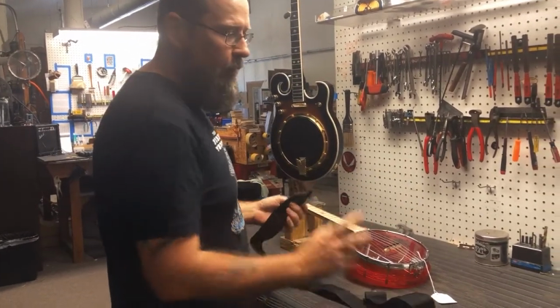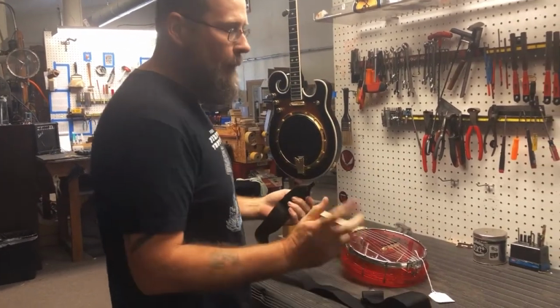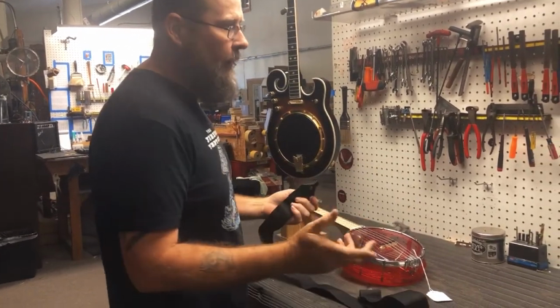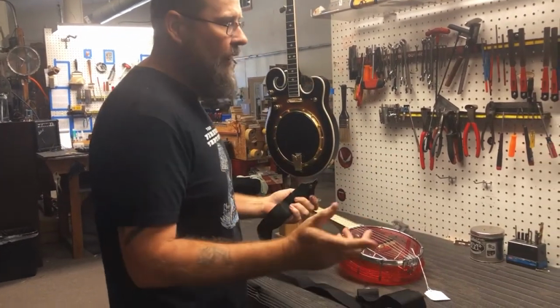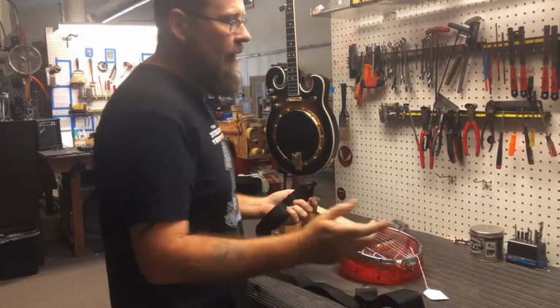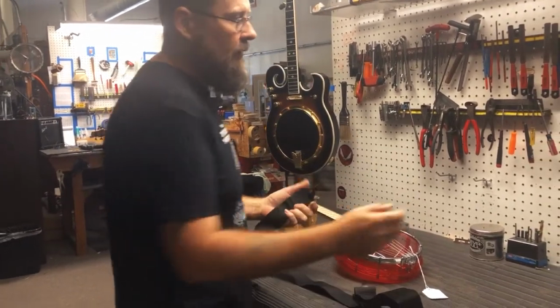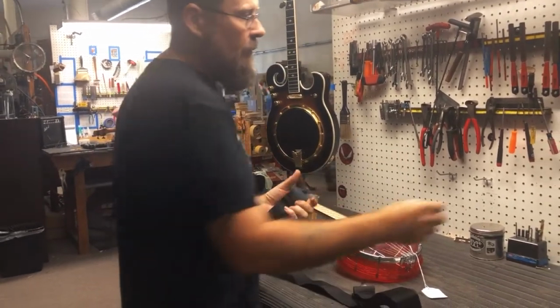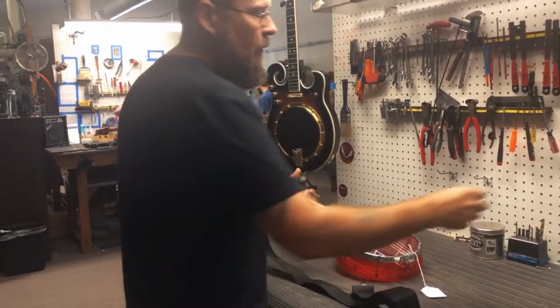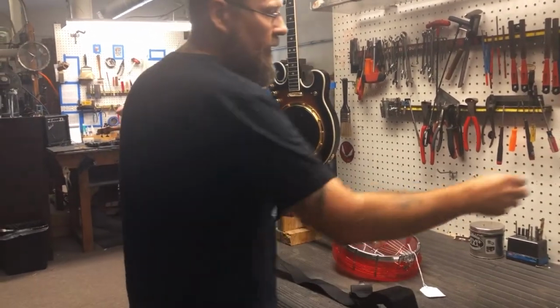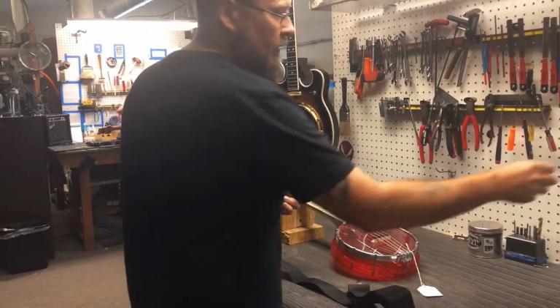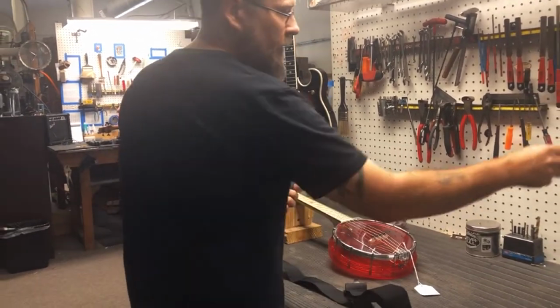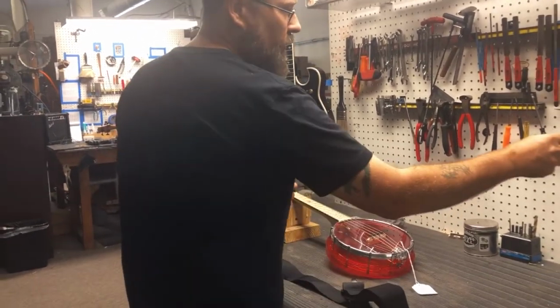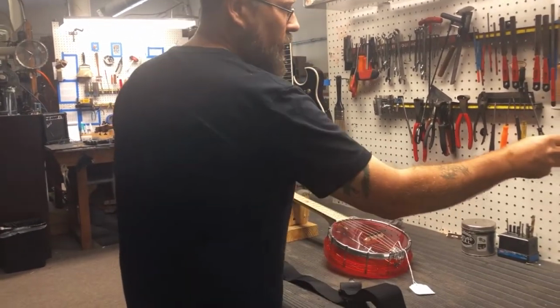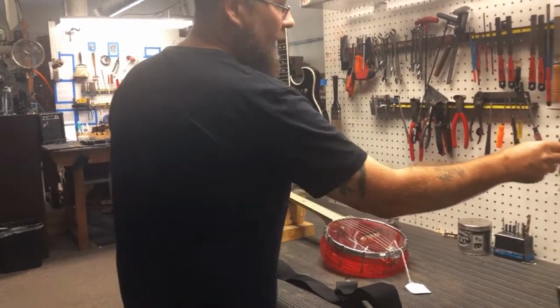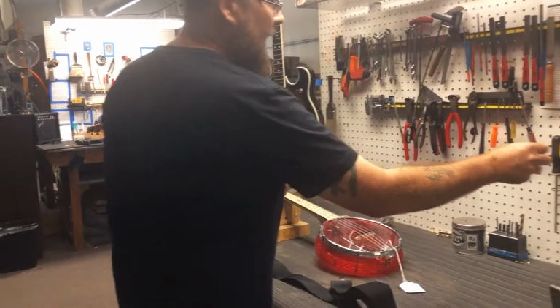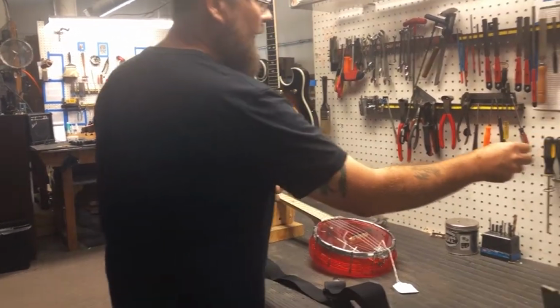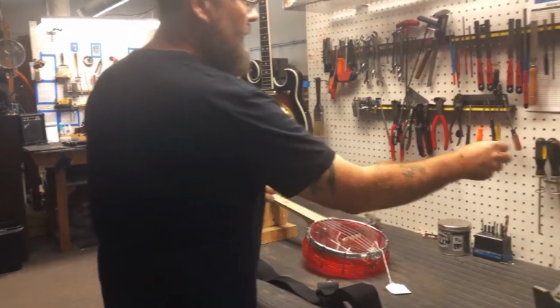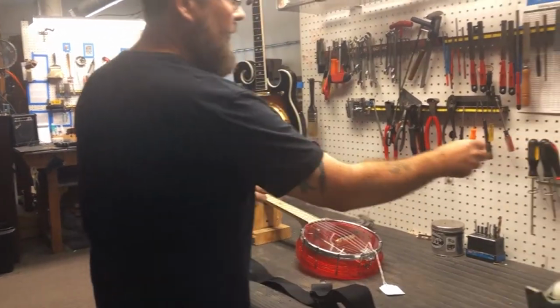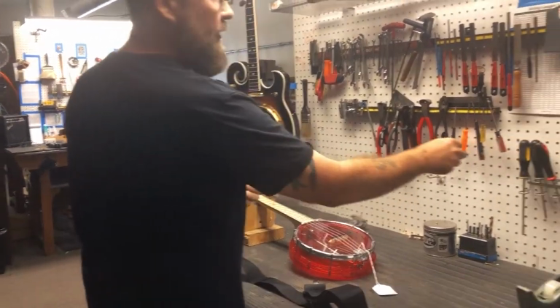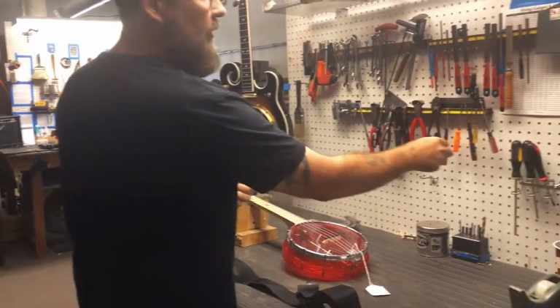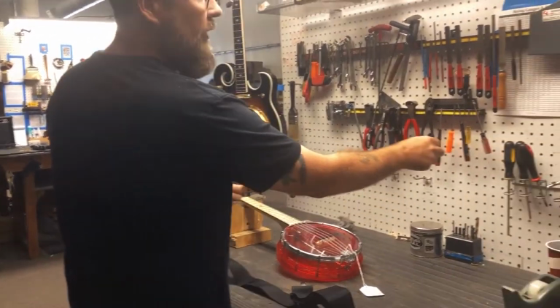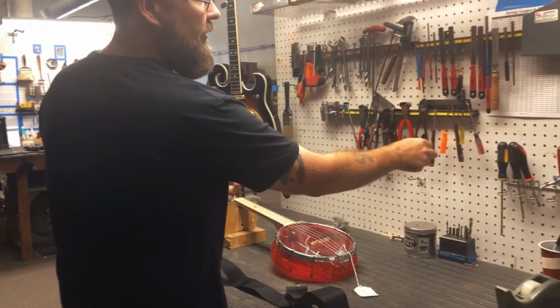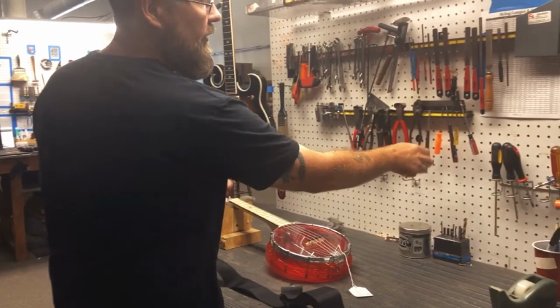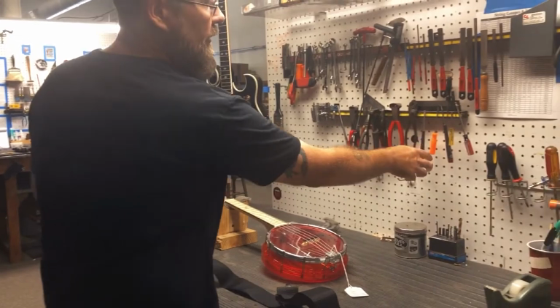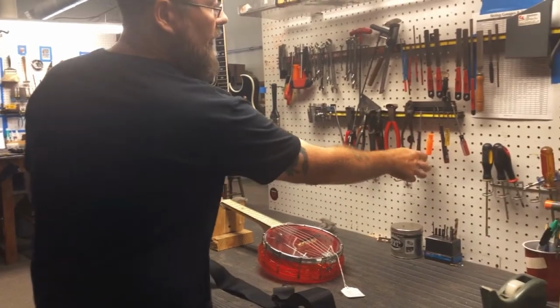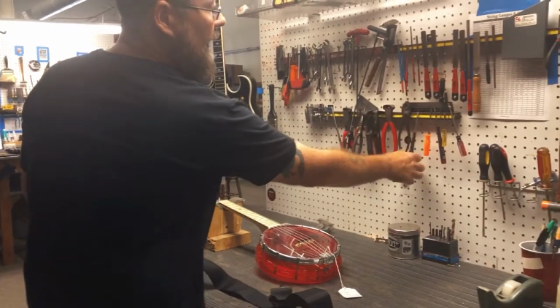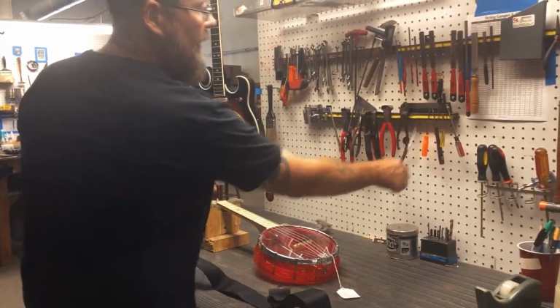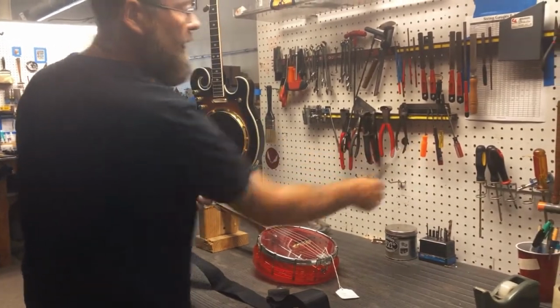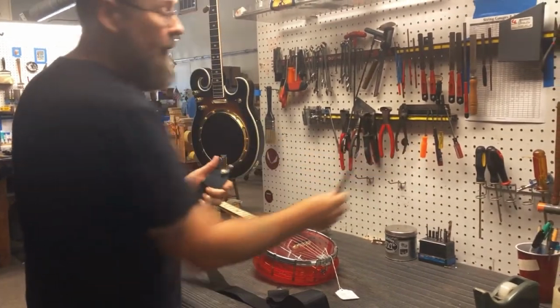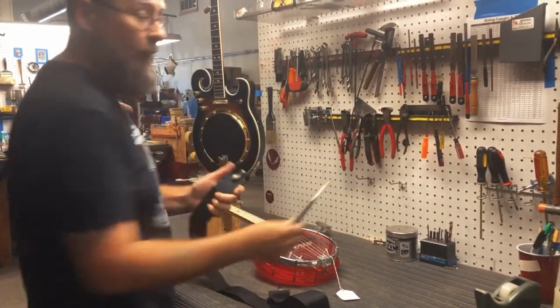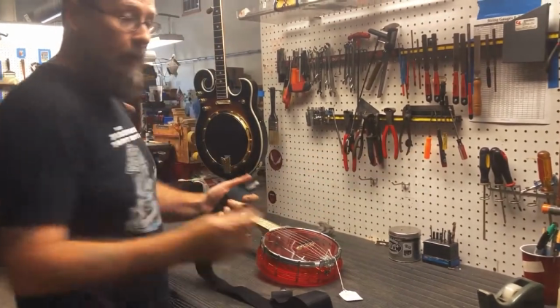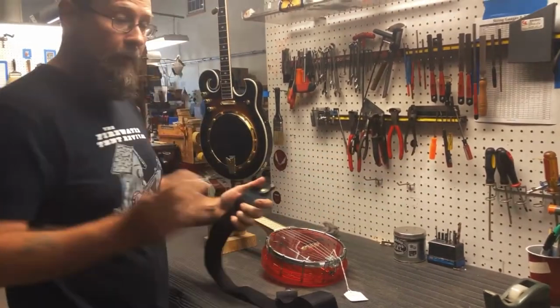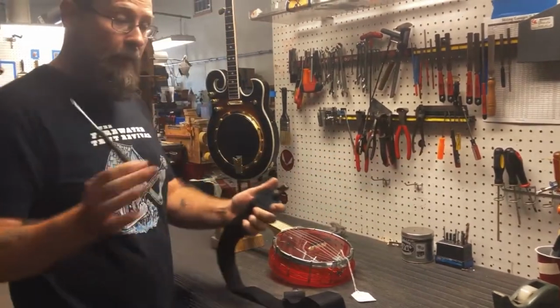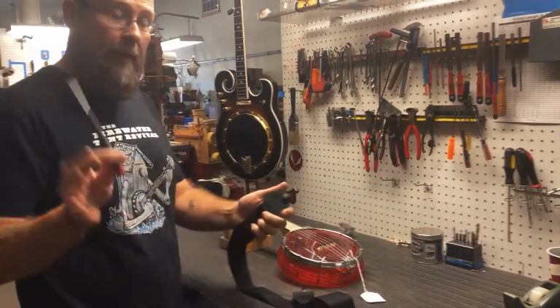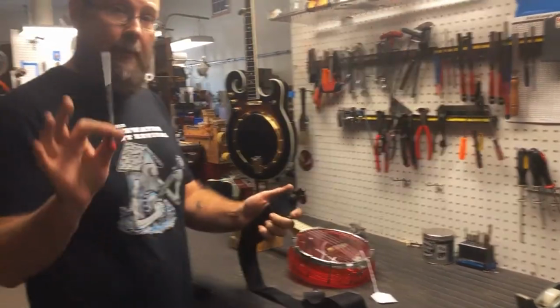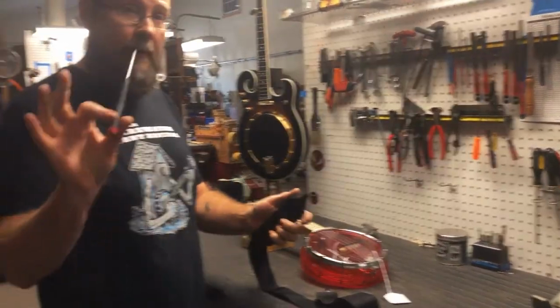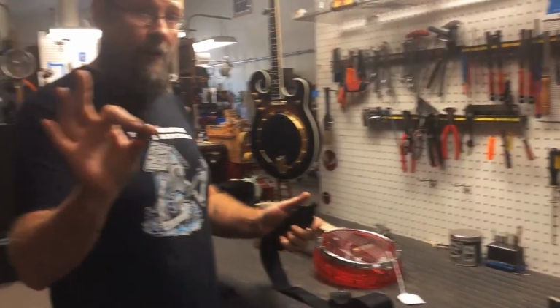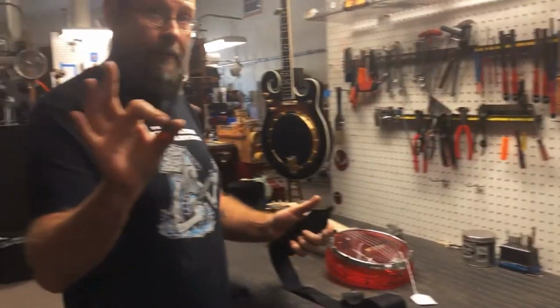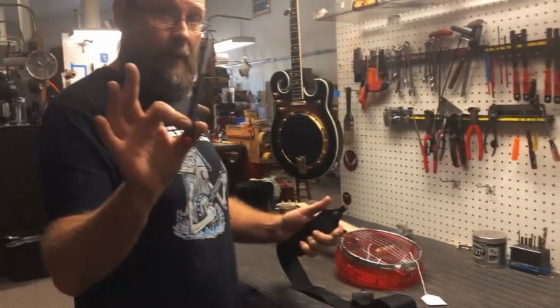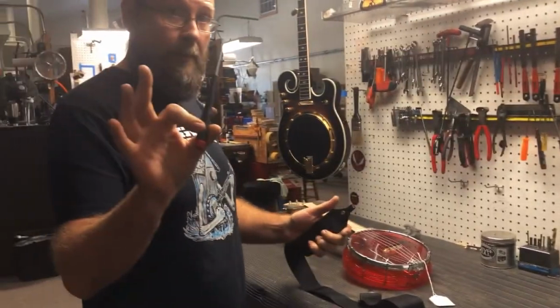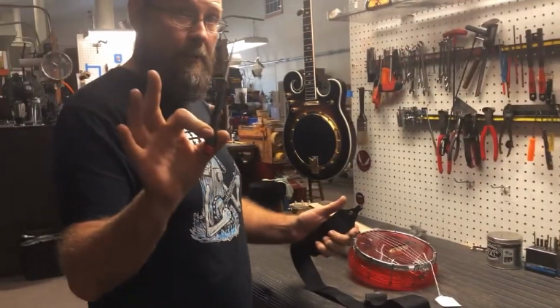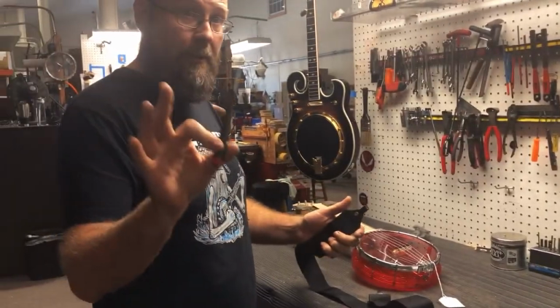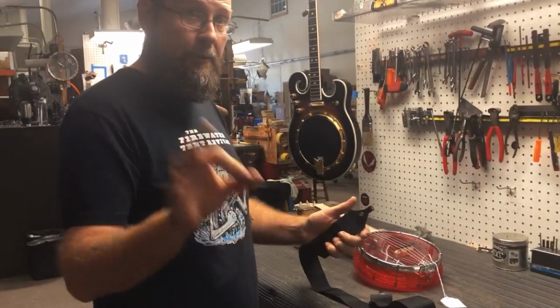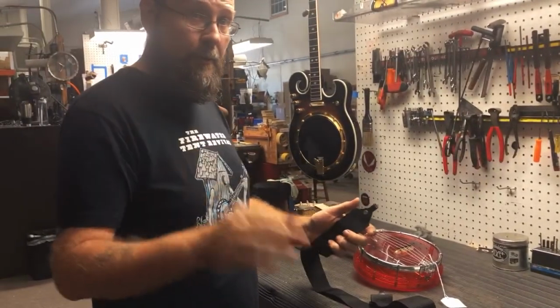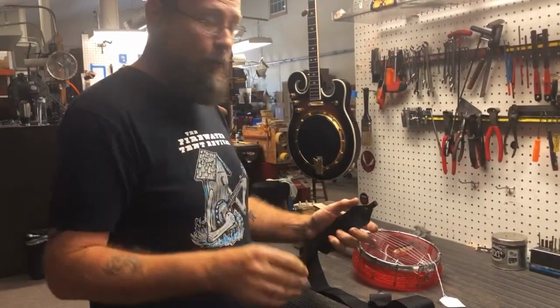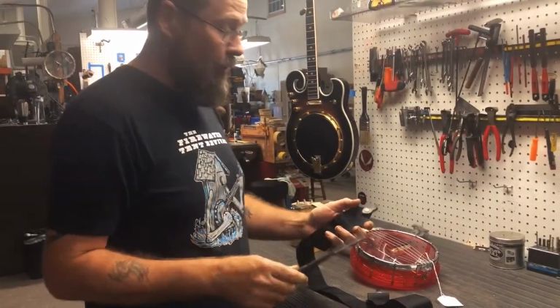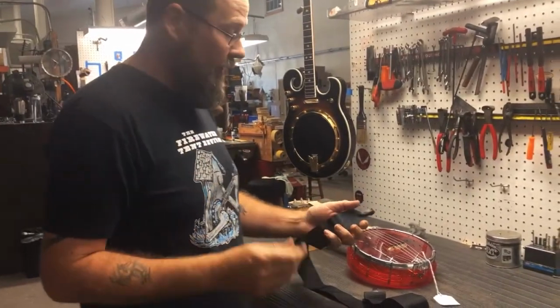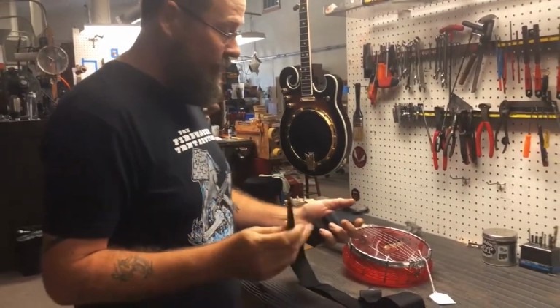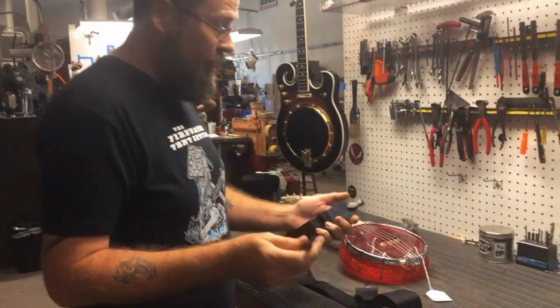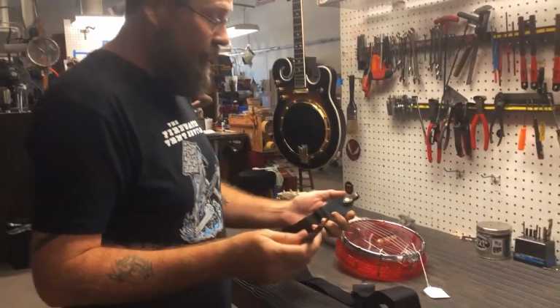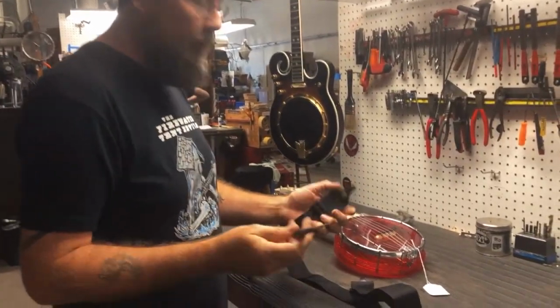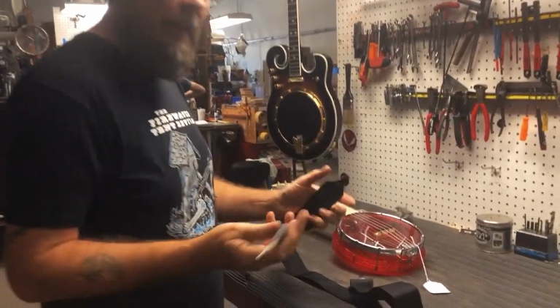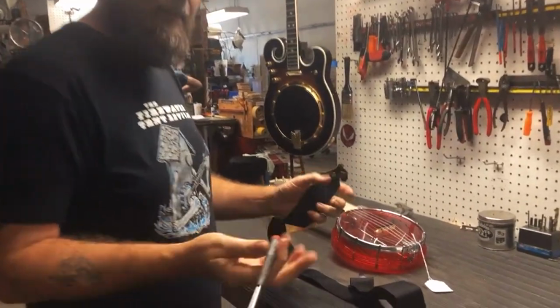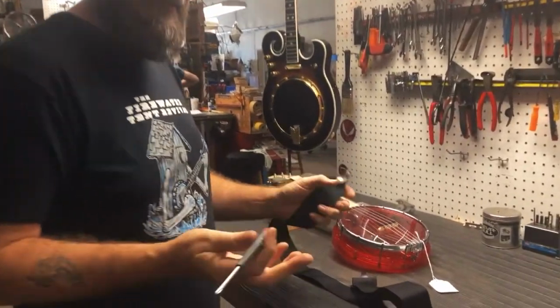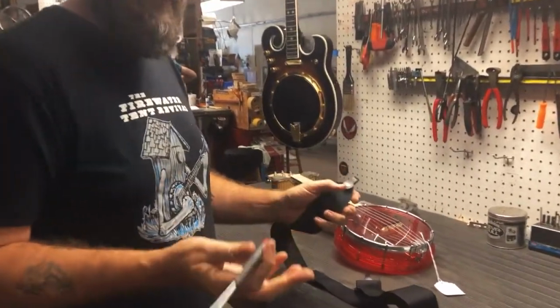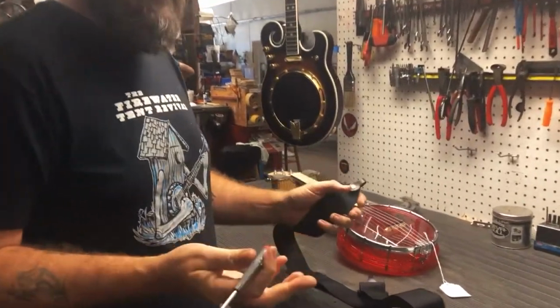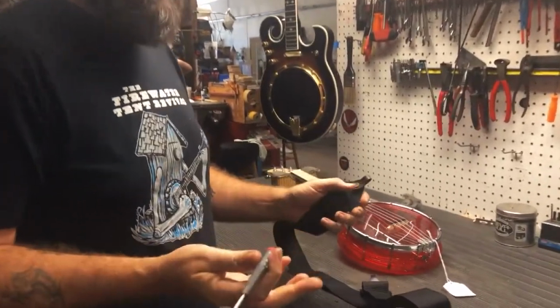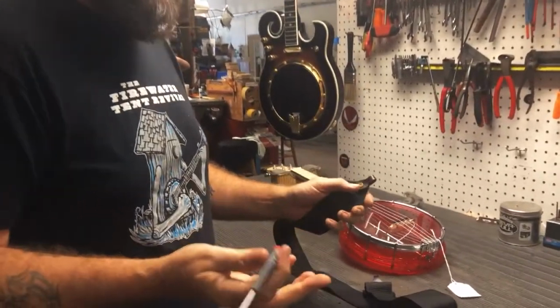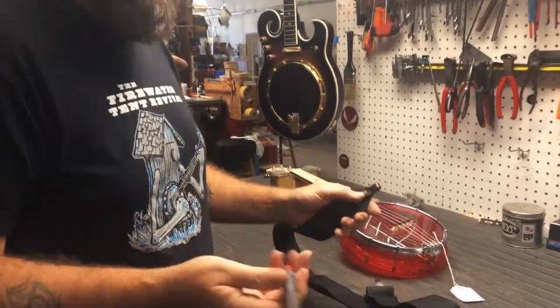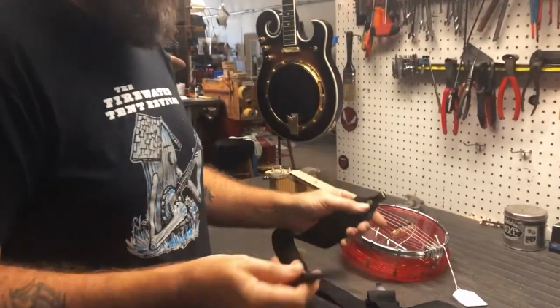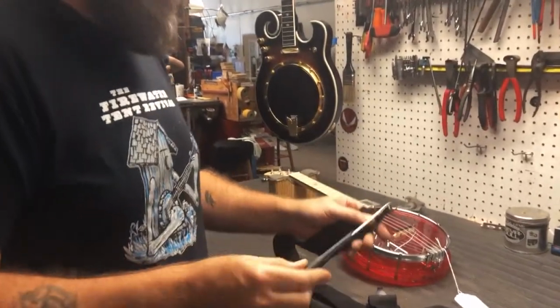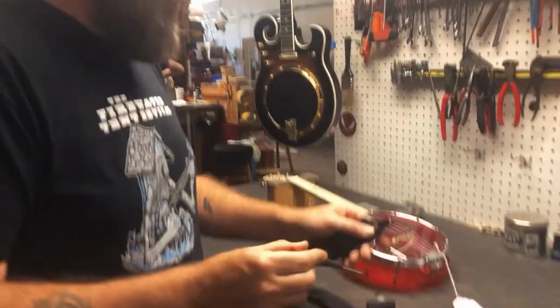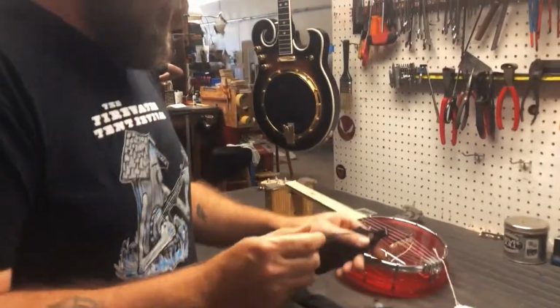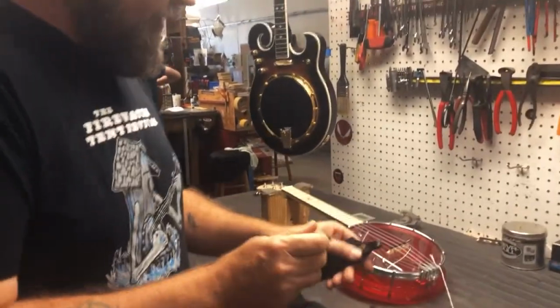You might want to grab a Phillips head screwdriver — sorry, it's a little loud. Sometimes it makes it a little easier.